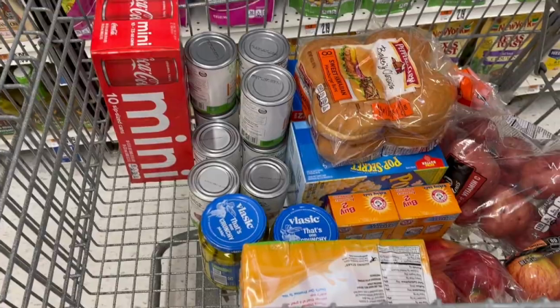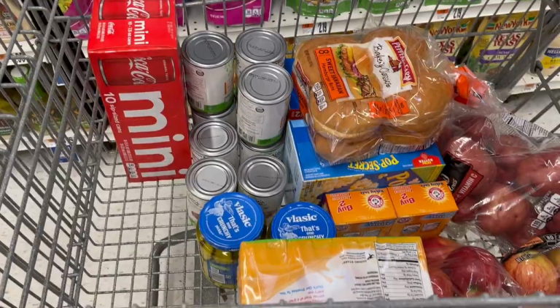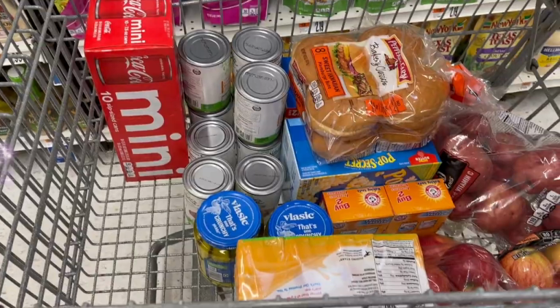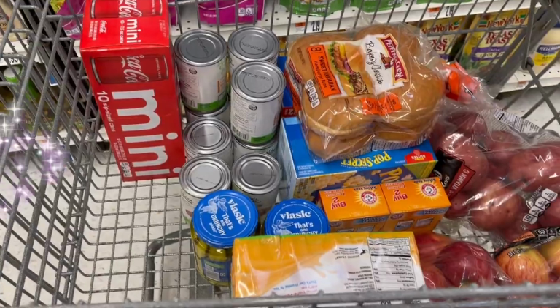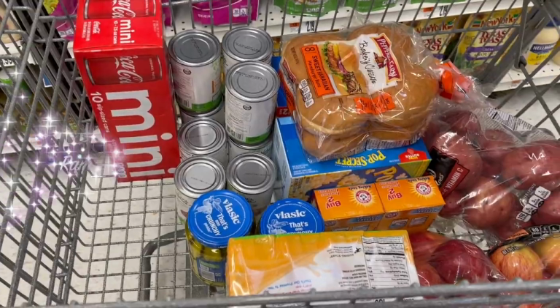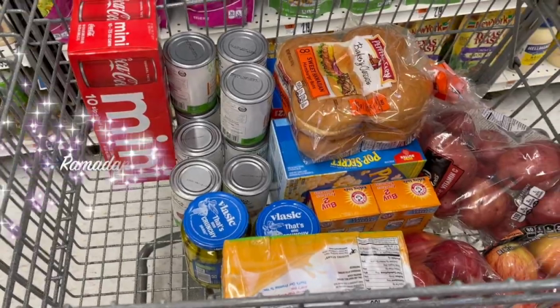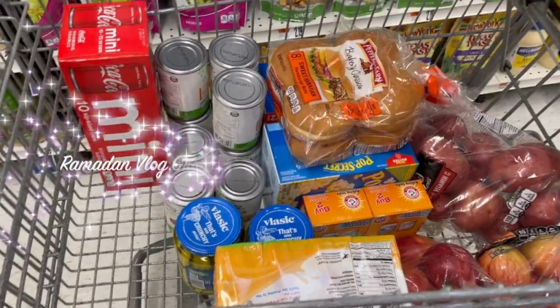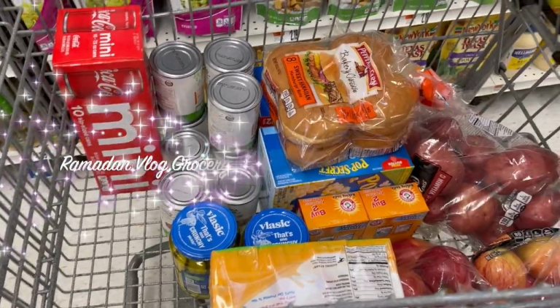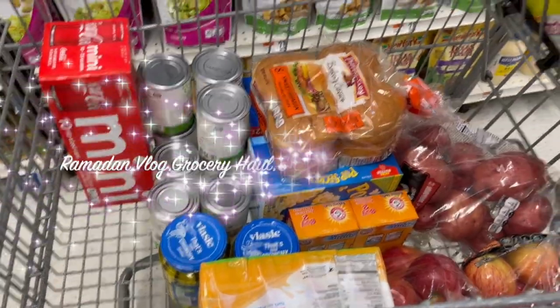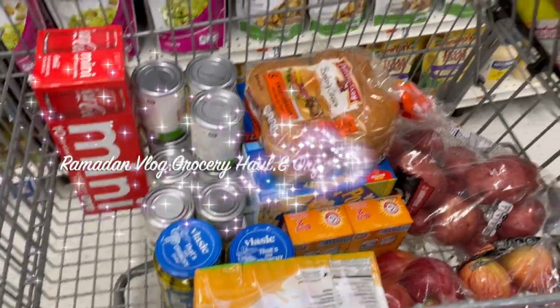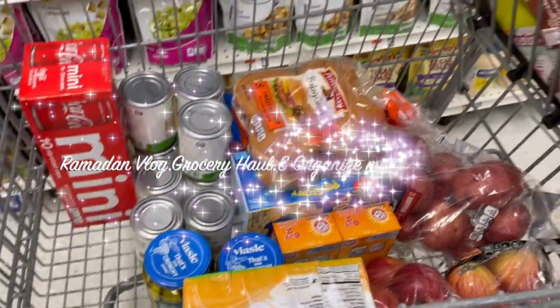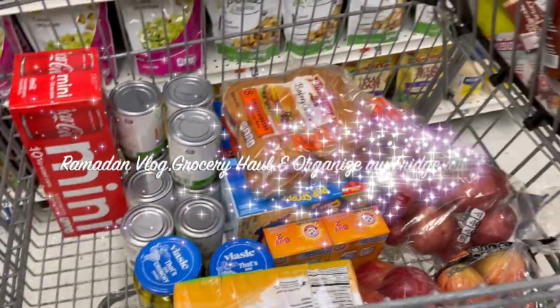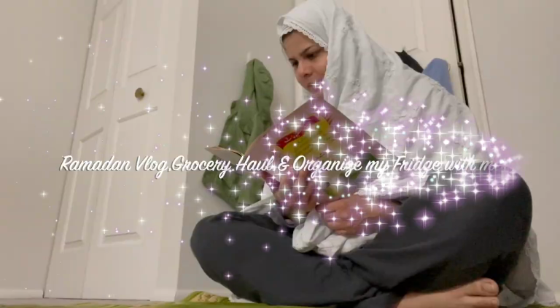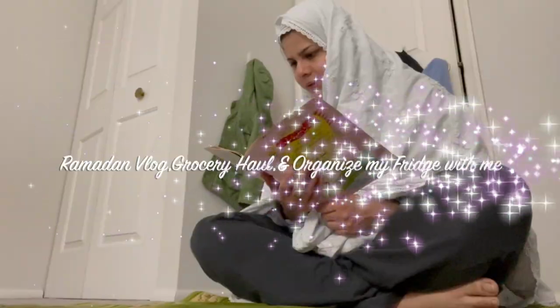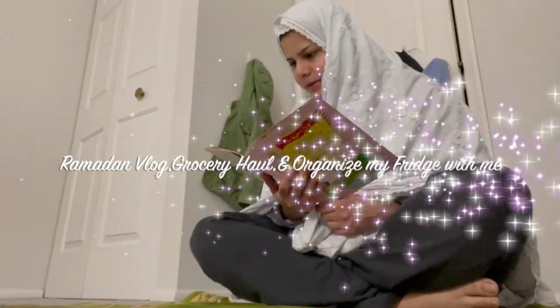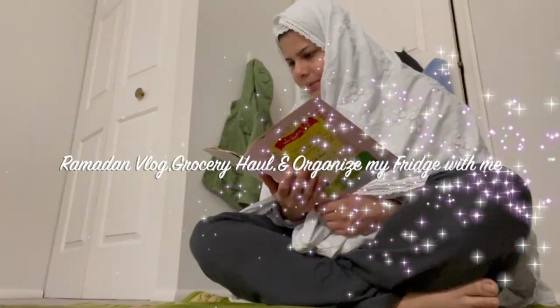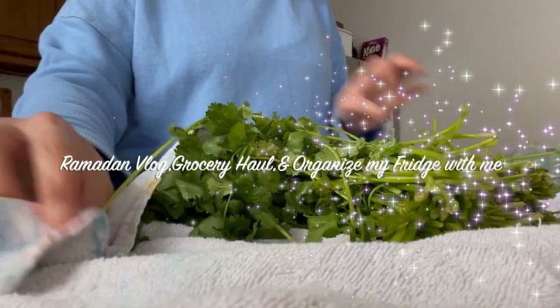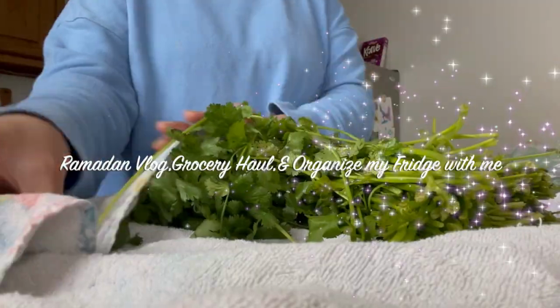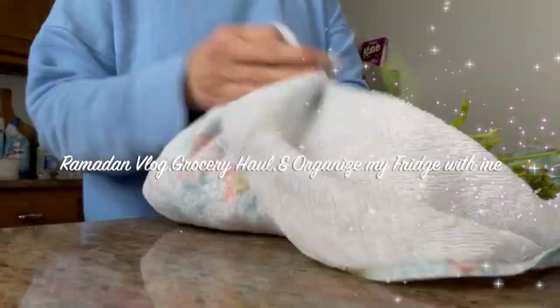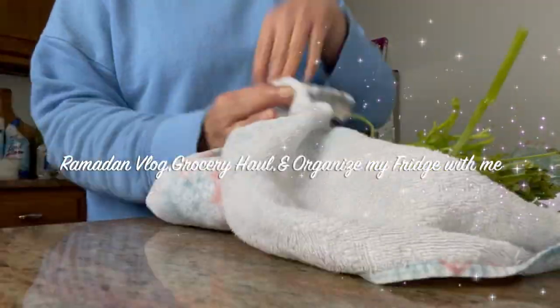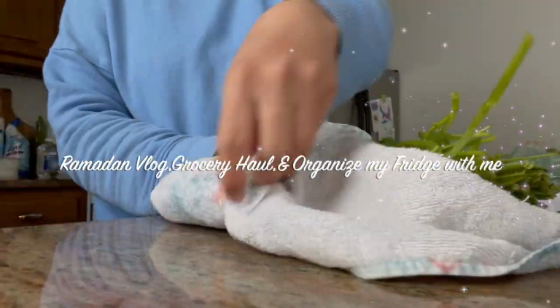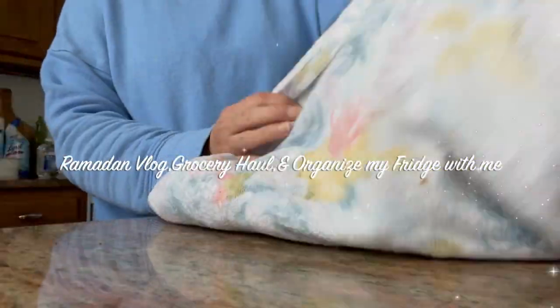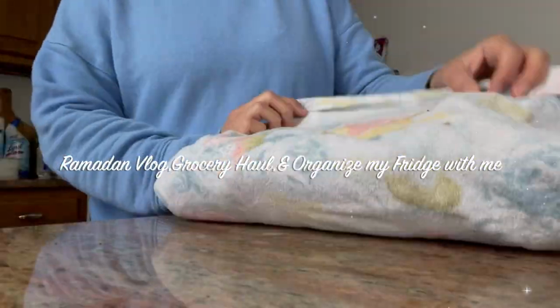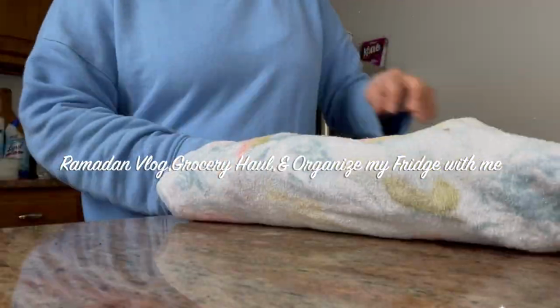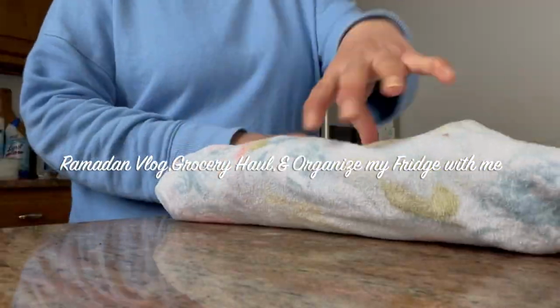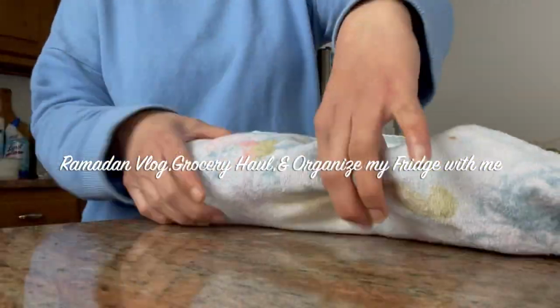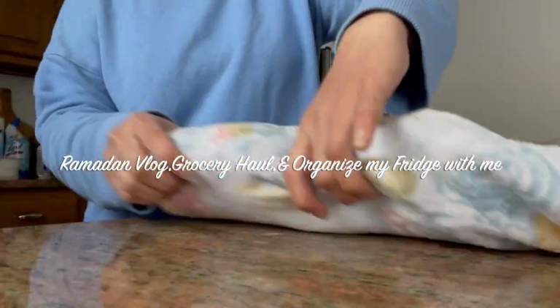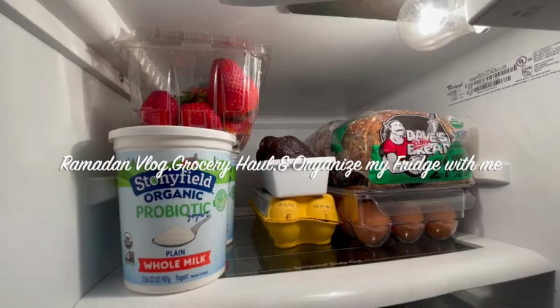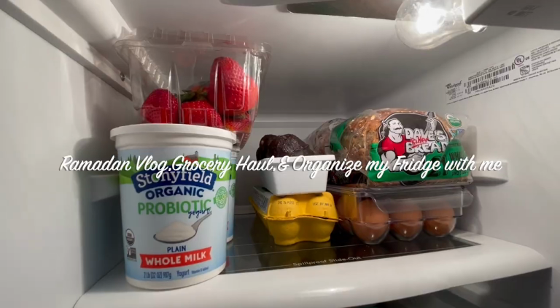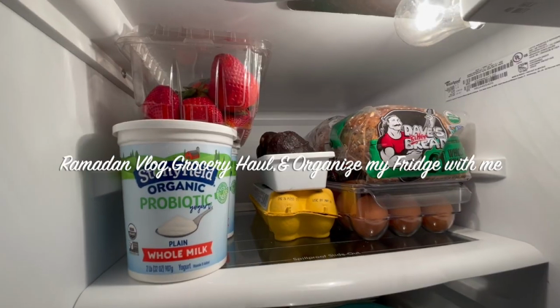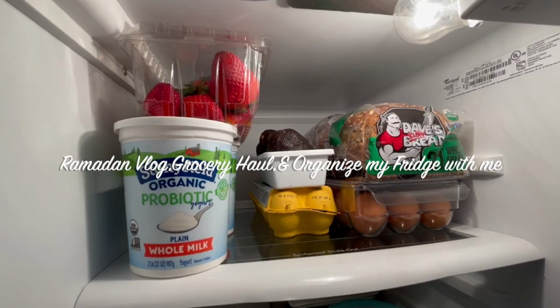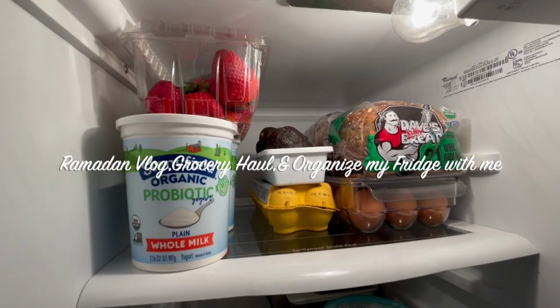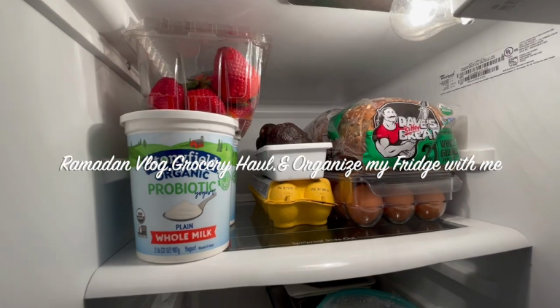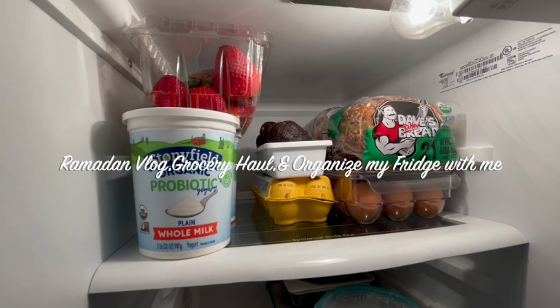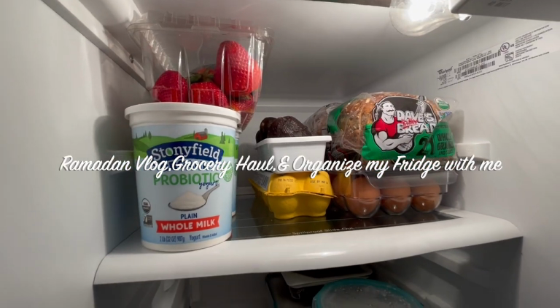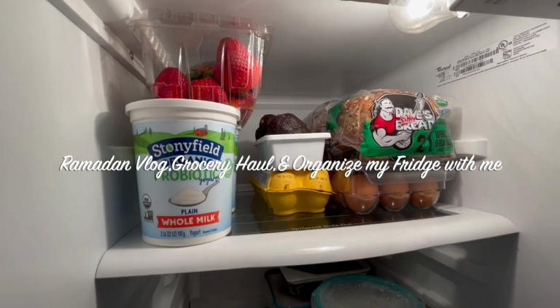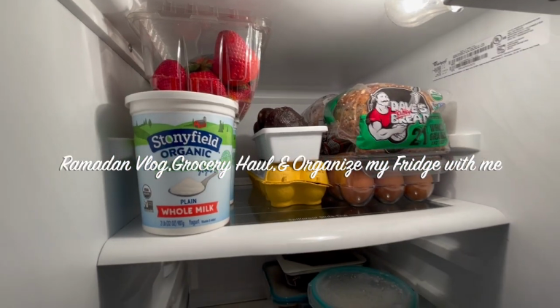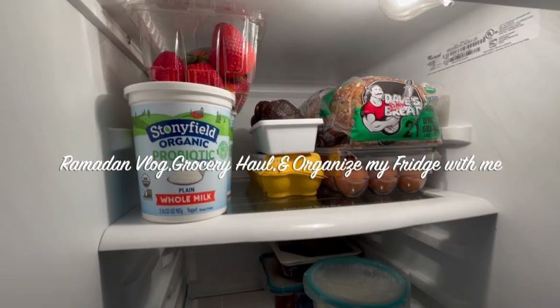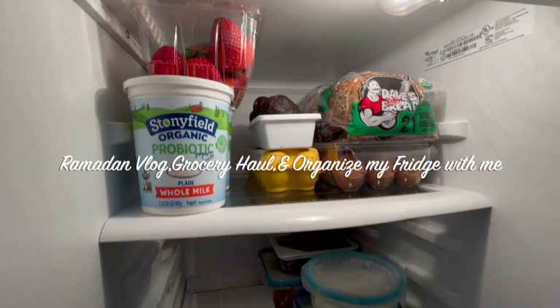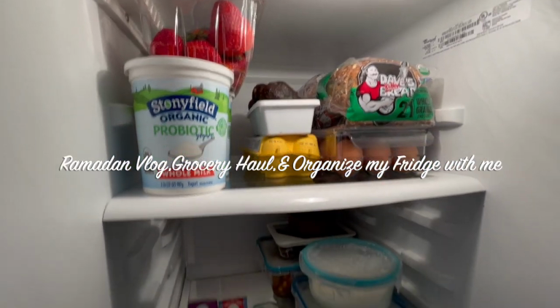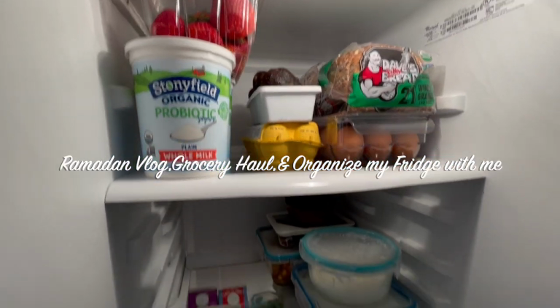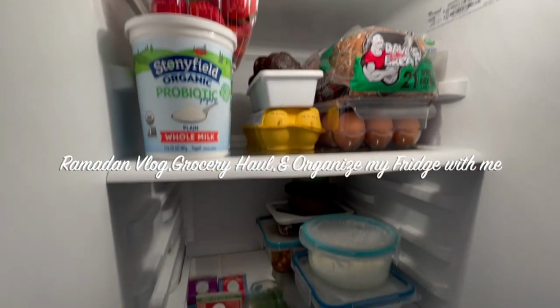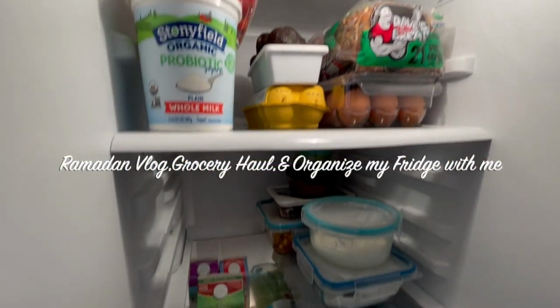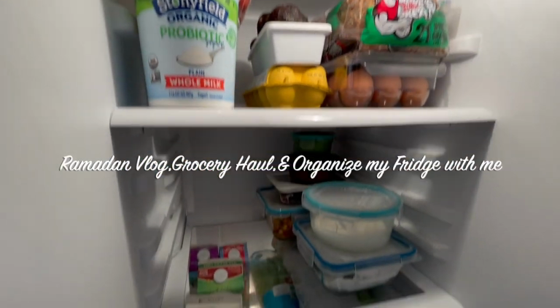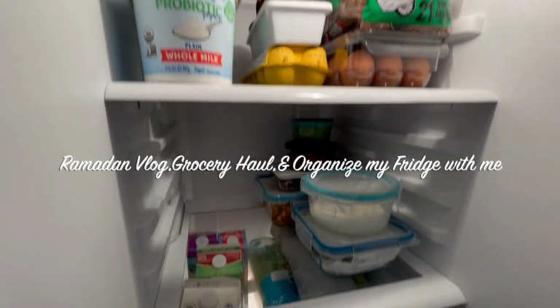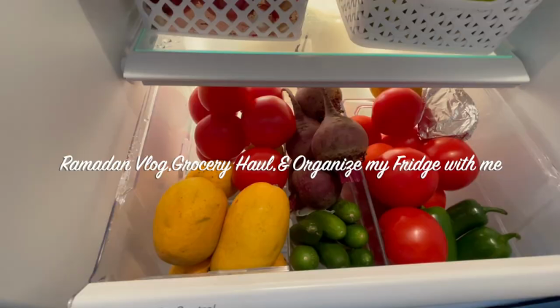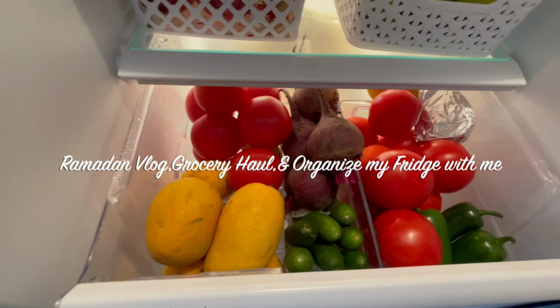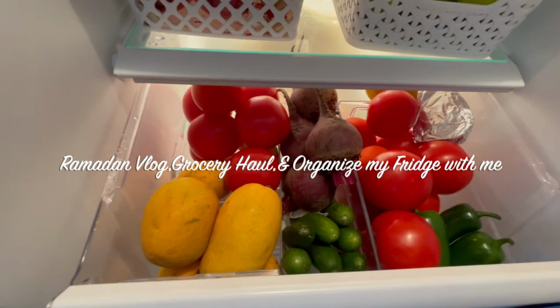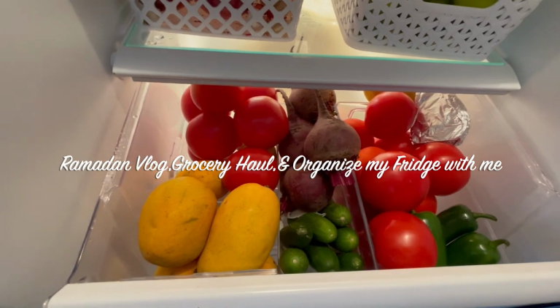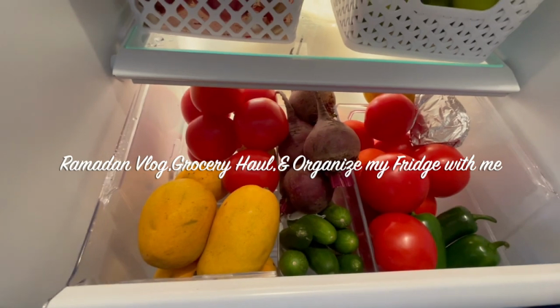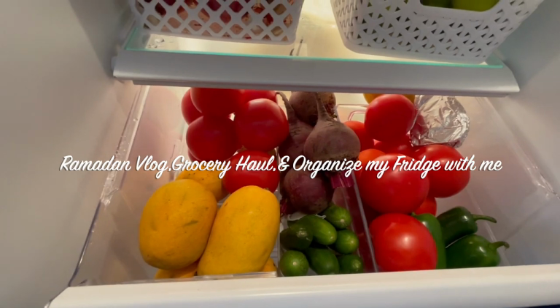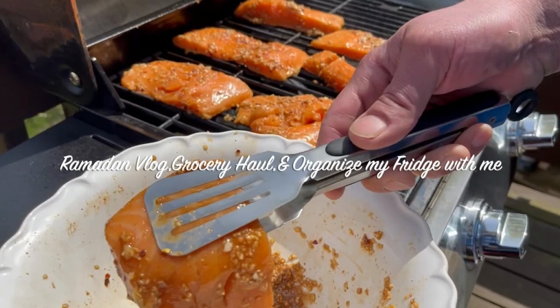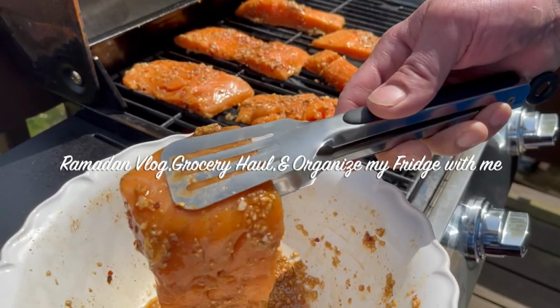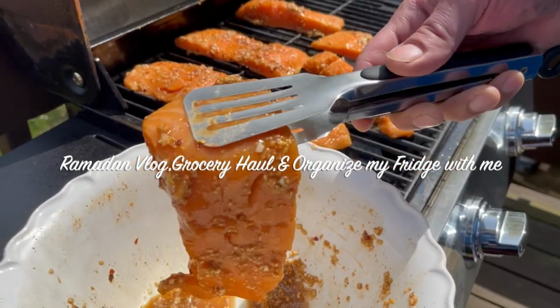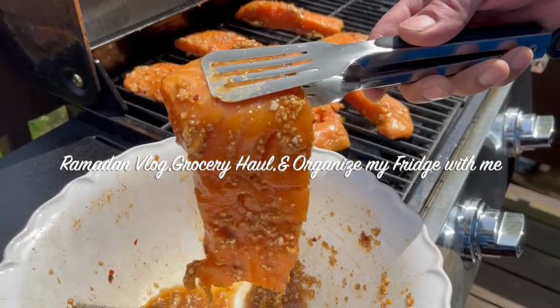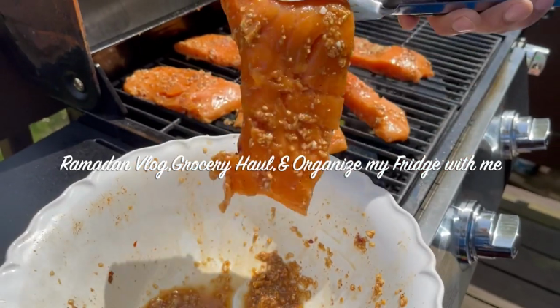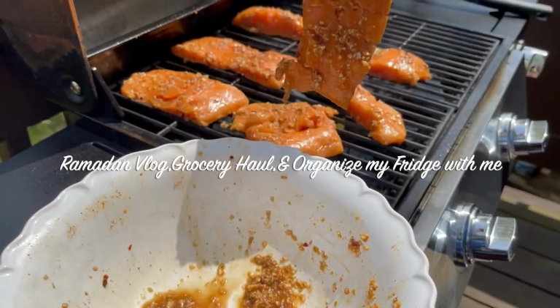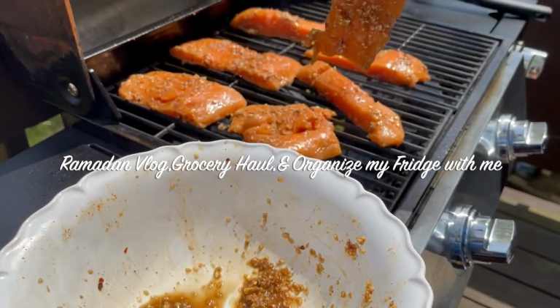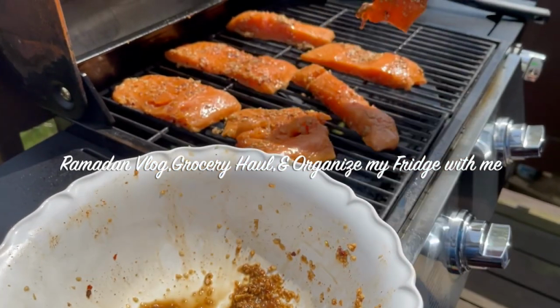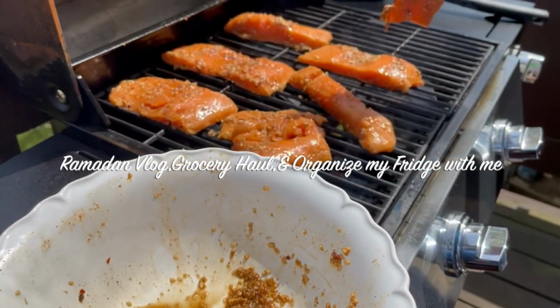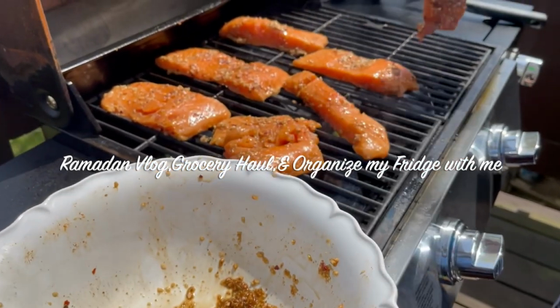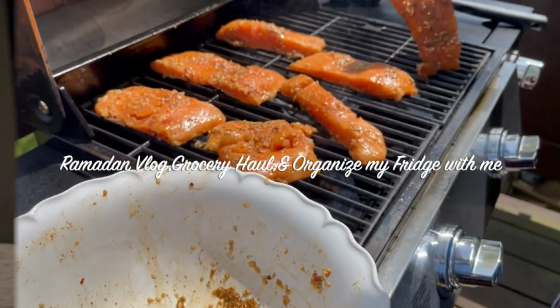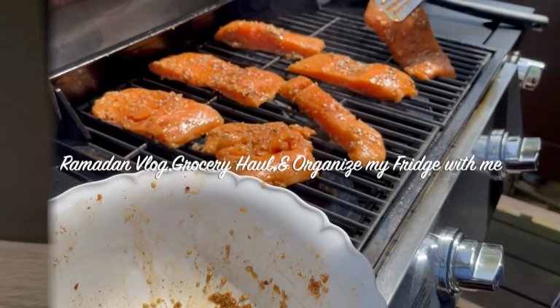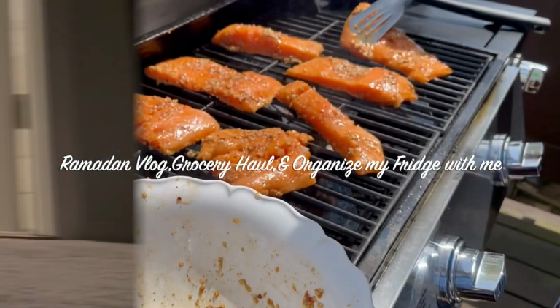As-salamu alaykum everyone. Today I'm sharing a day in Ramadan where I'm sharing a grocery haul and how I organize my fridge.